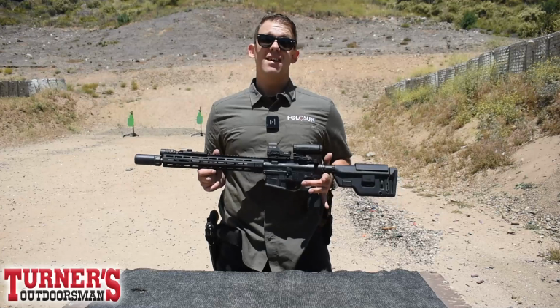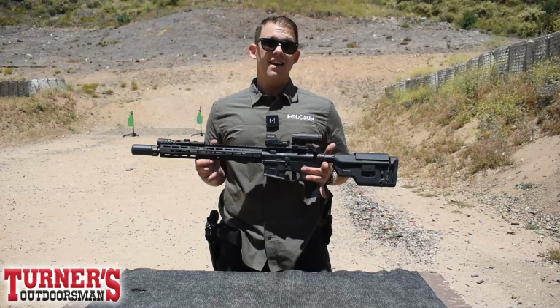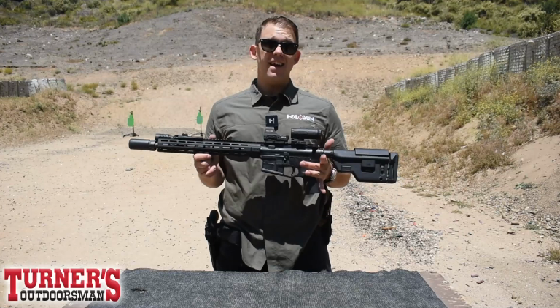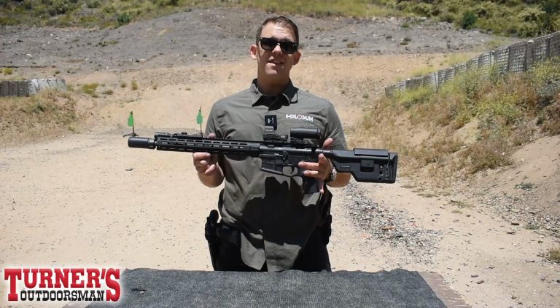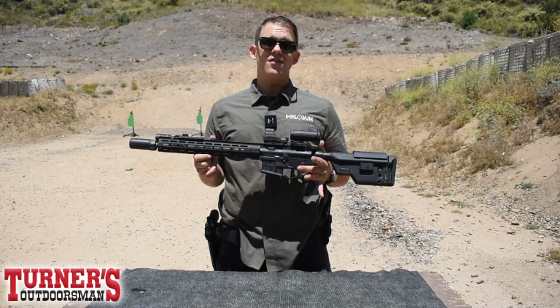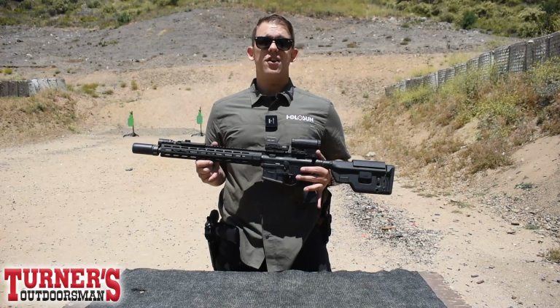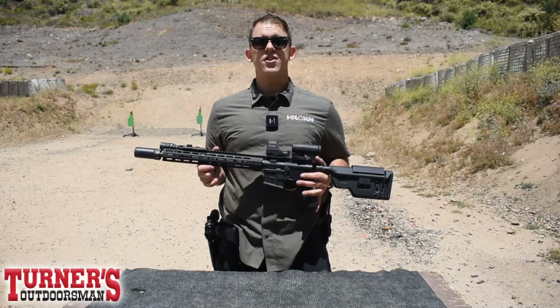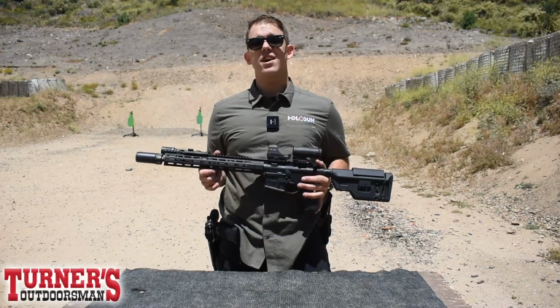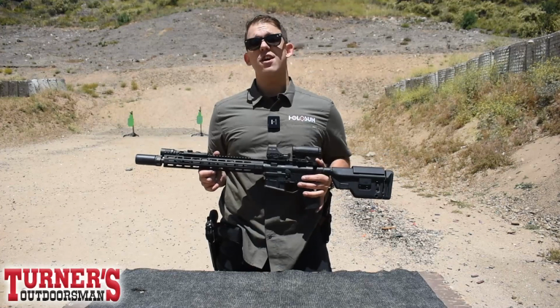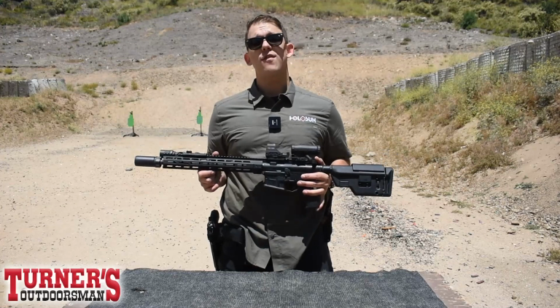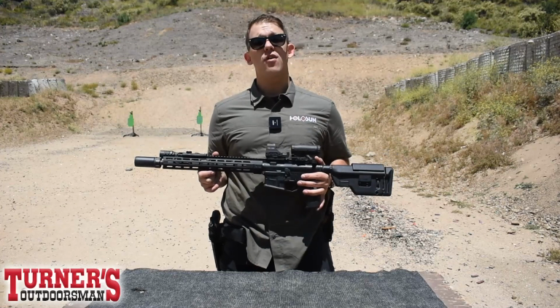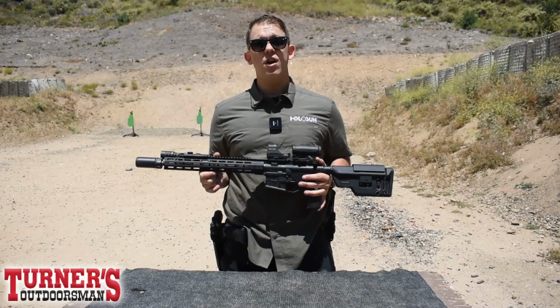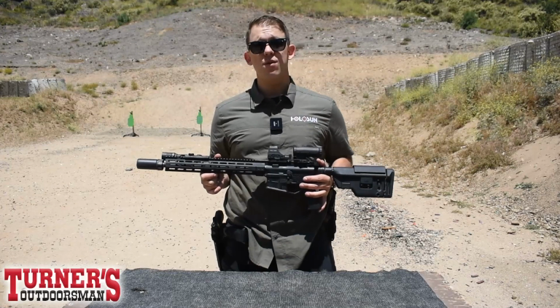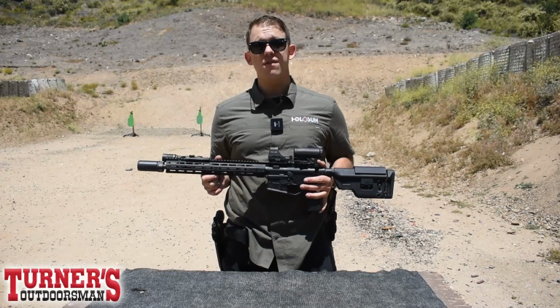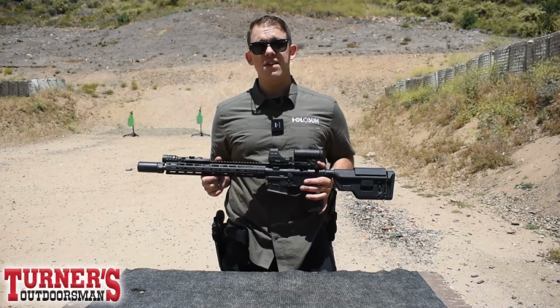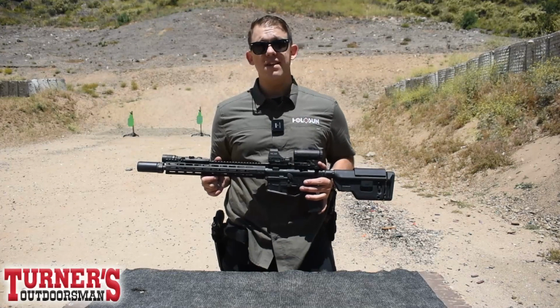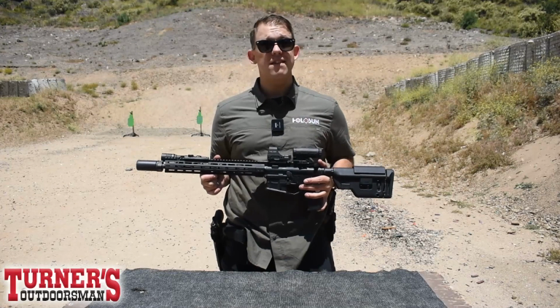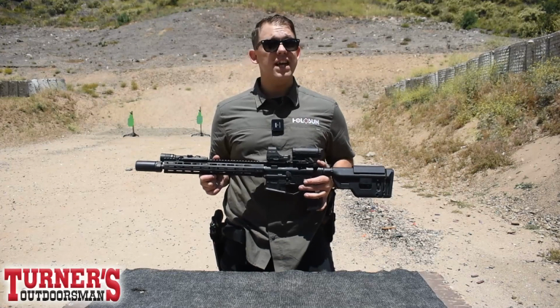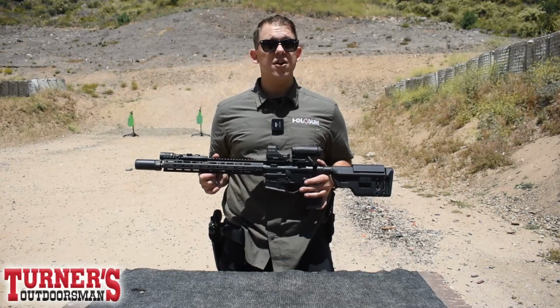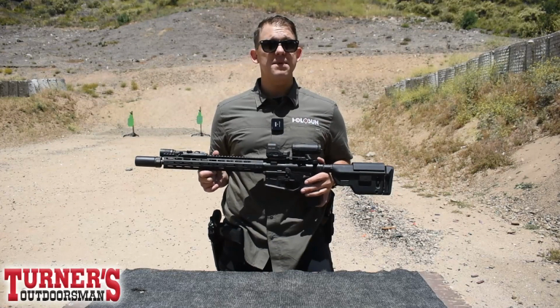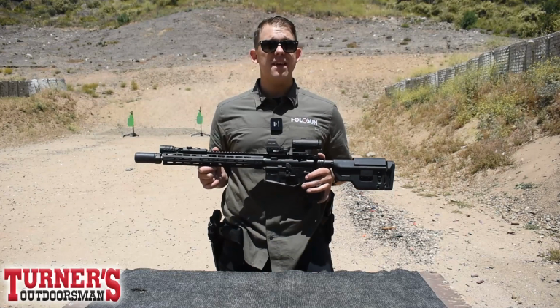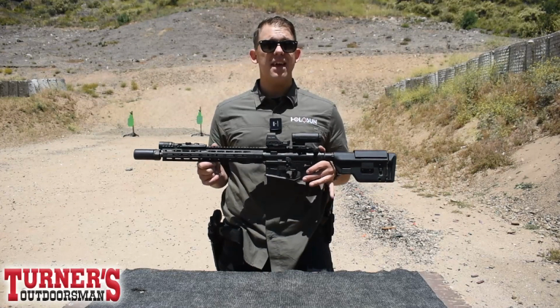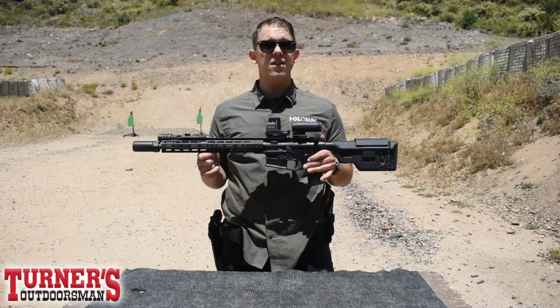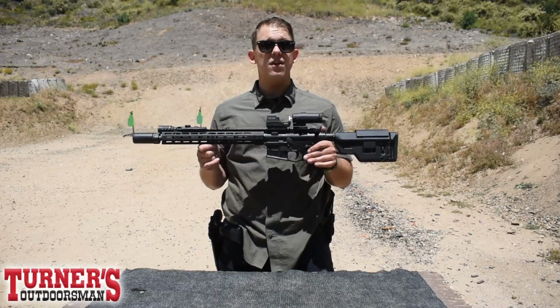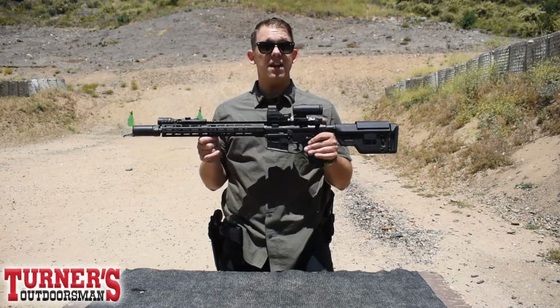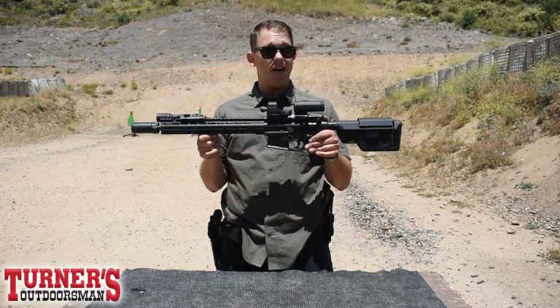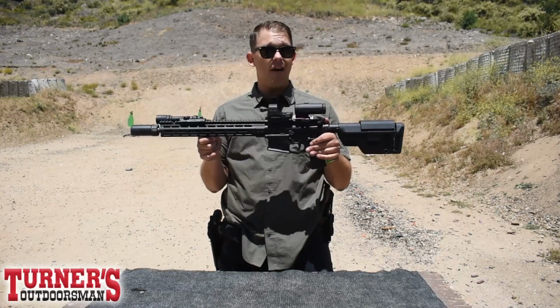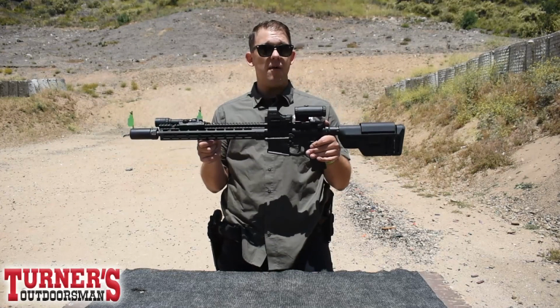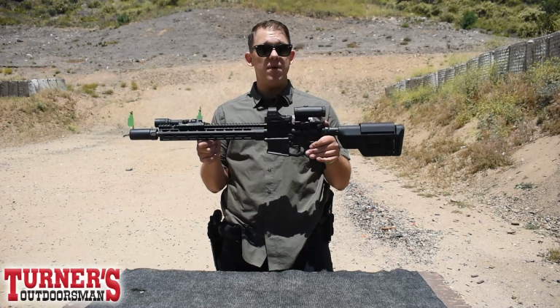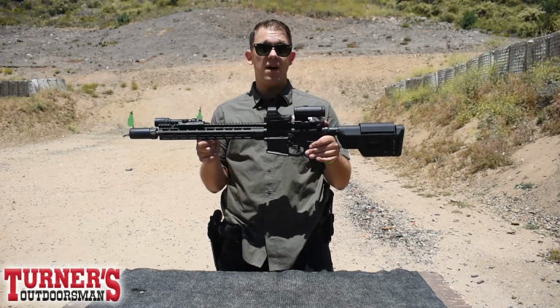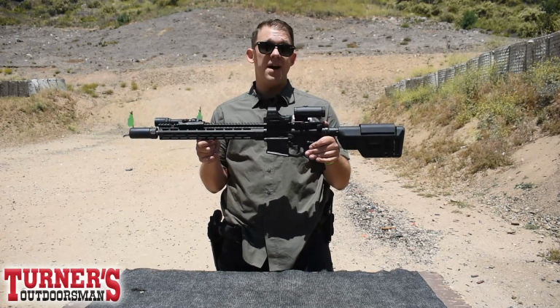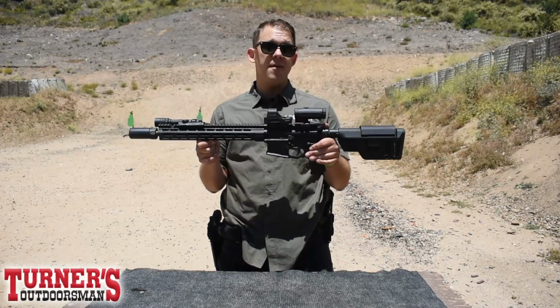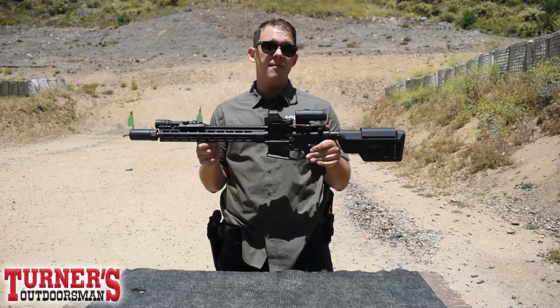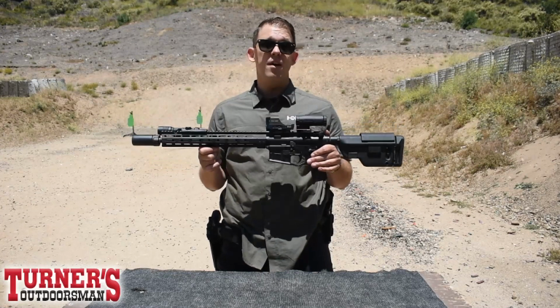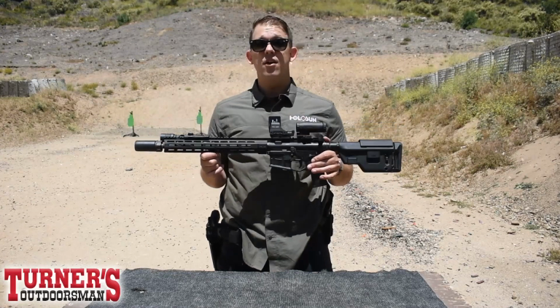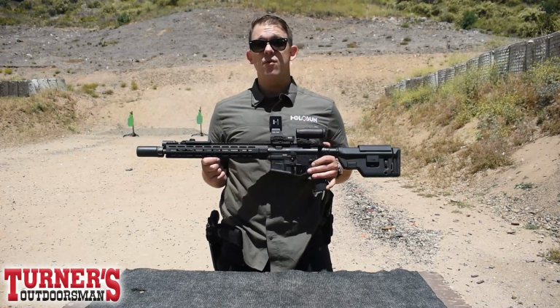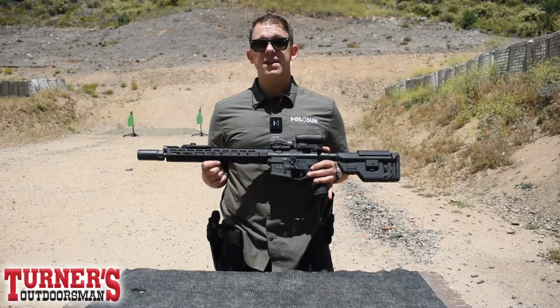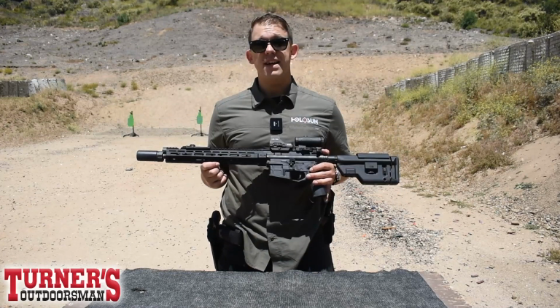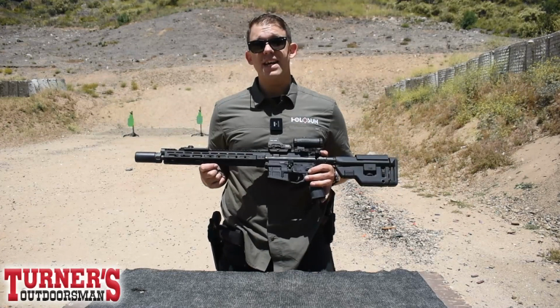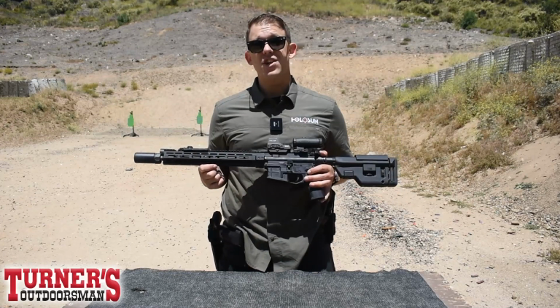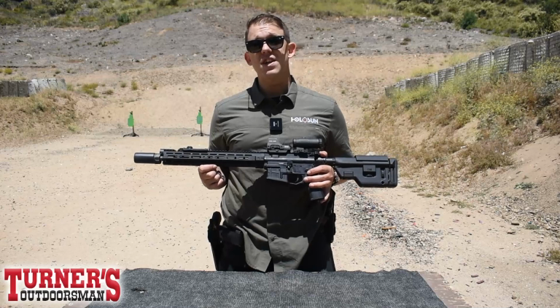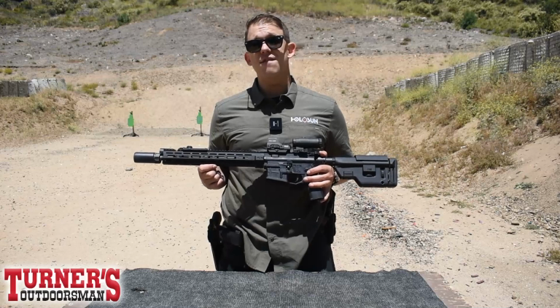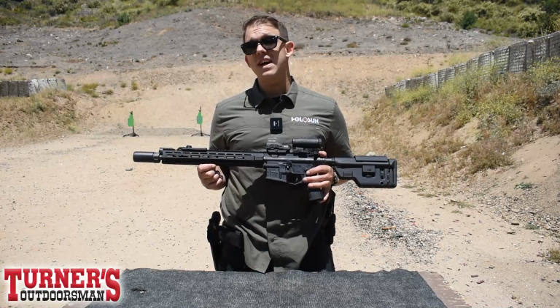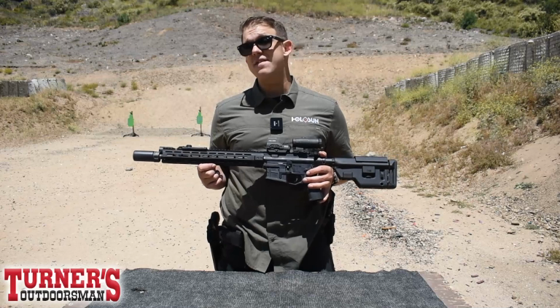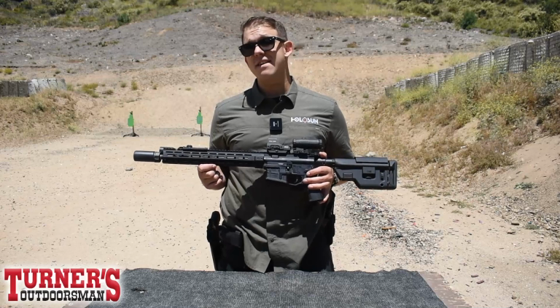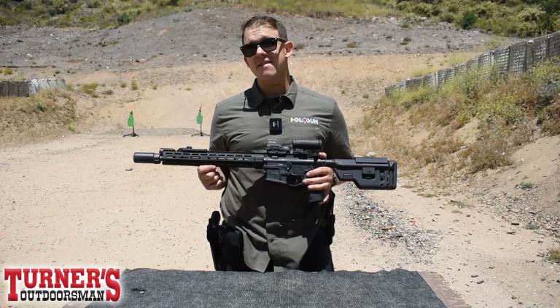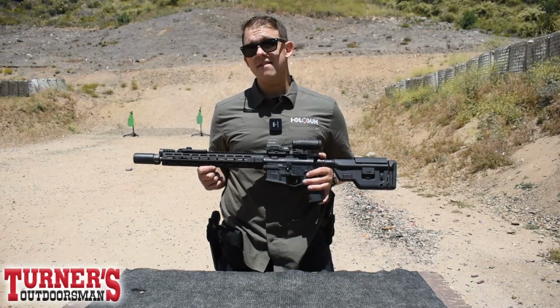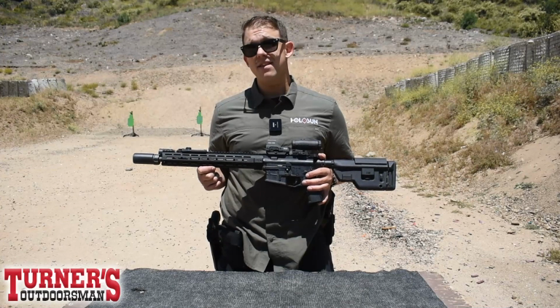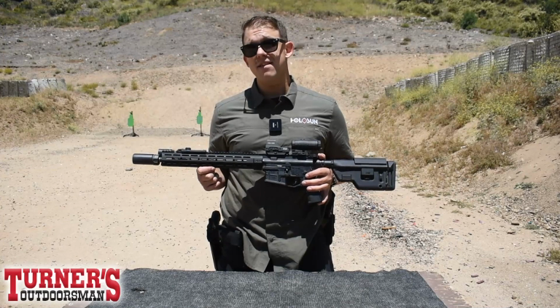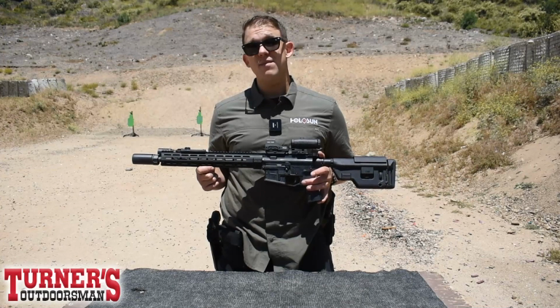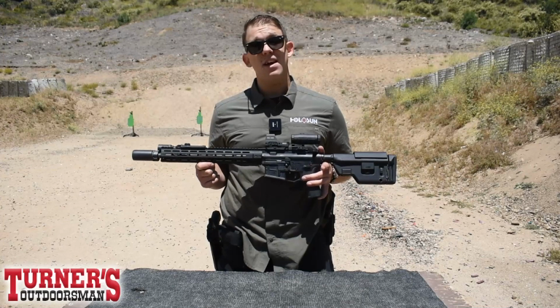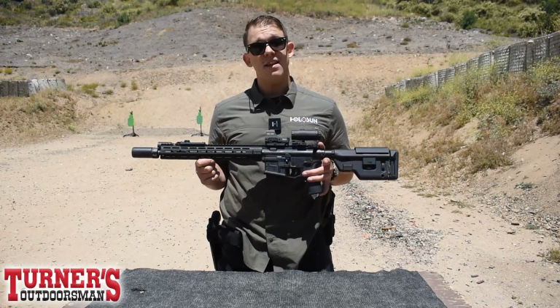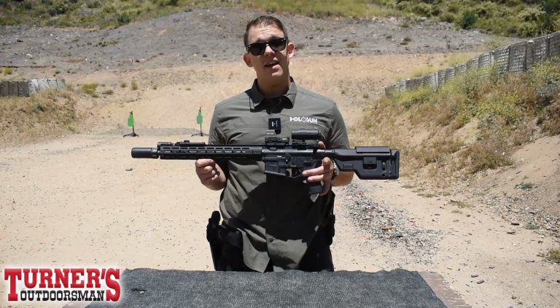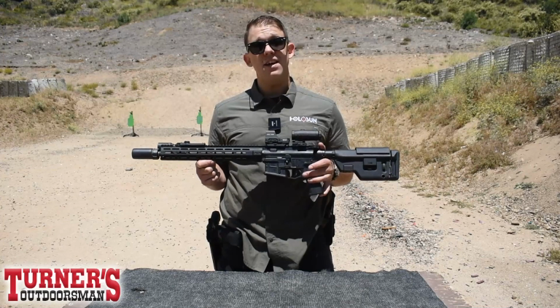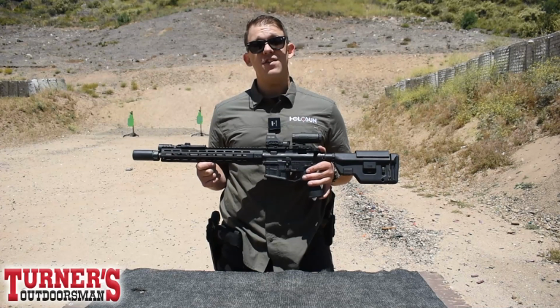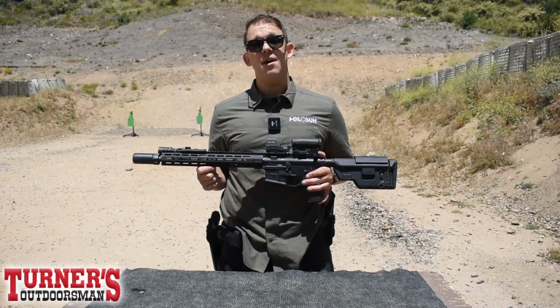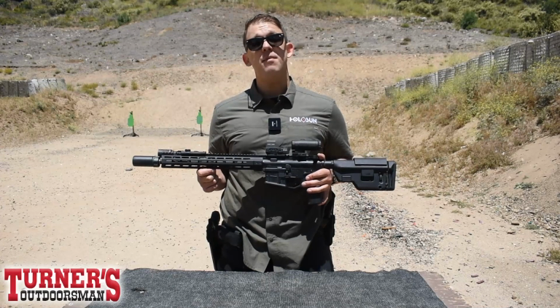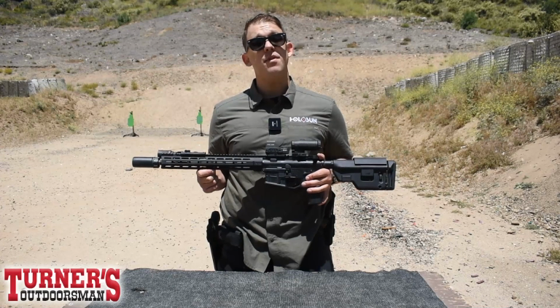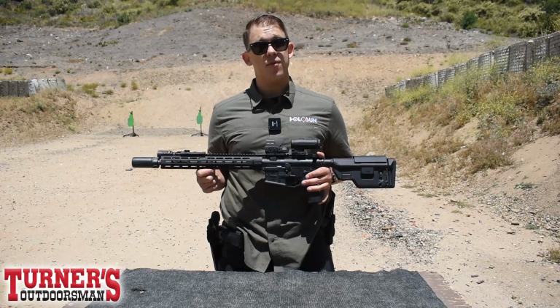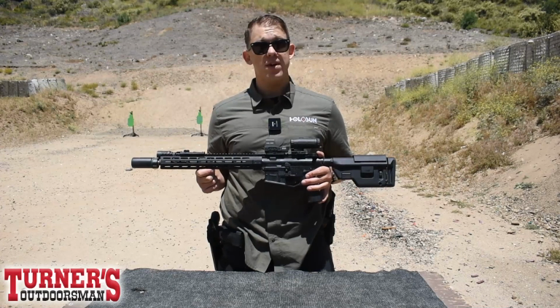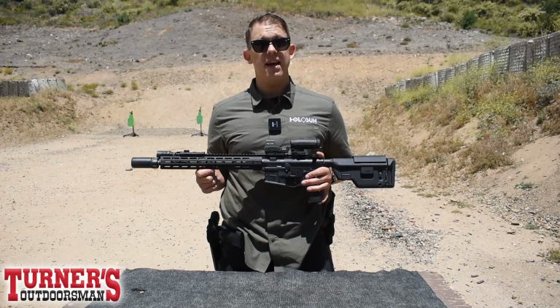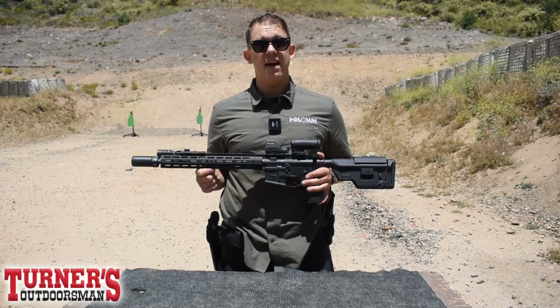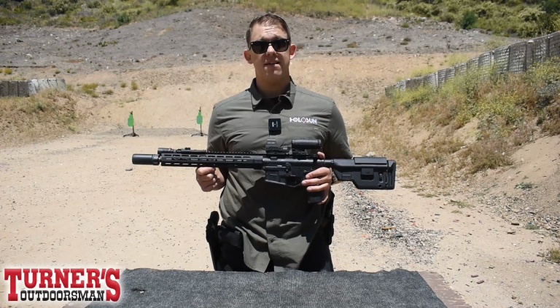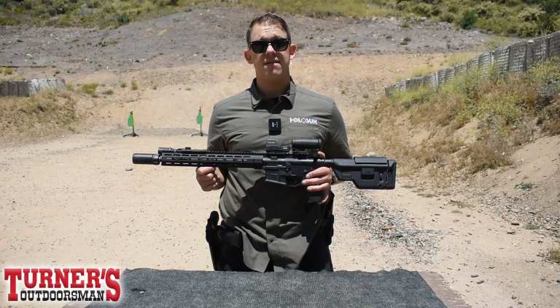Hey guys, Josh here for Holosun. Today you're going to be taking a look at a combo item with the HE510C and the HM3X.